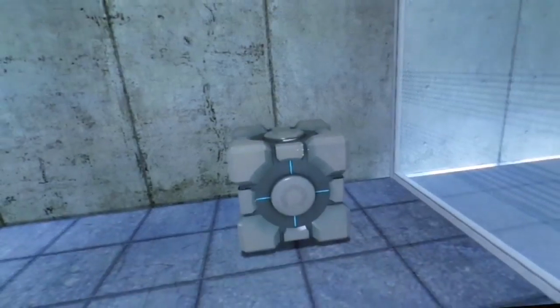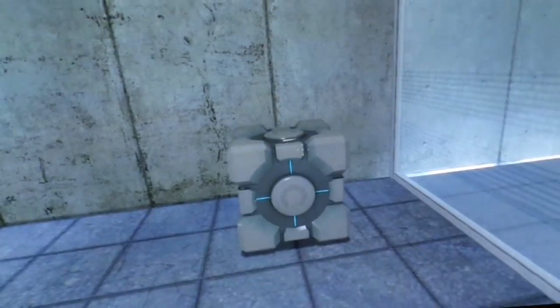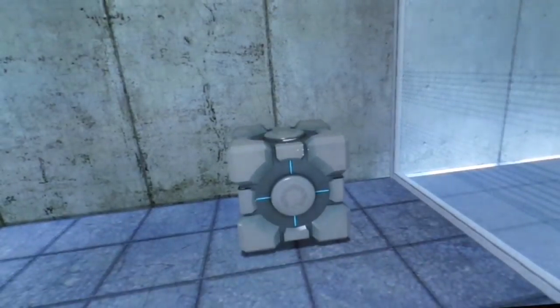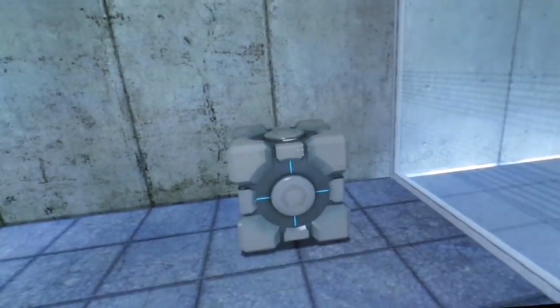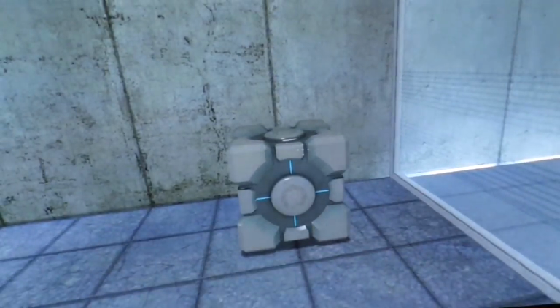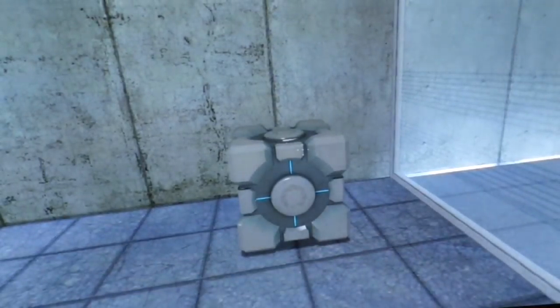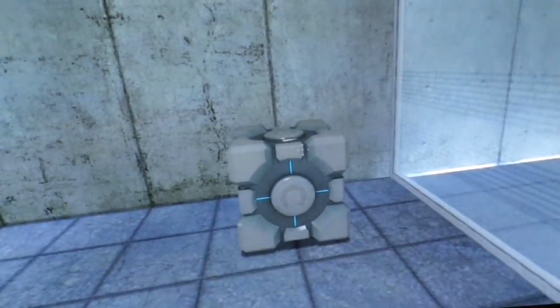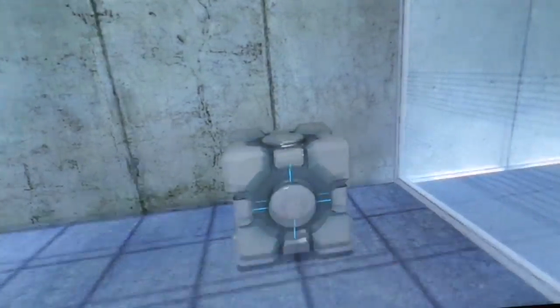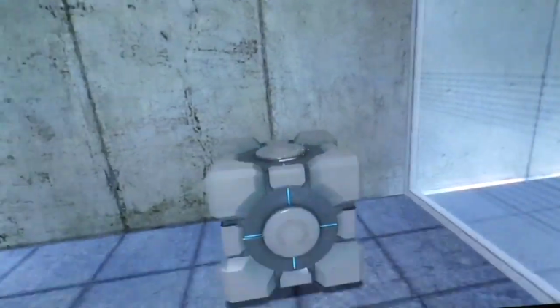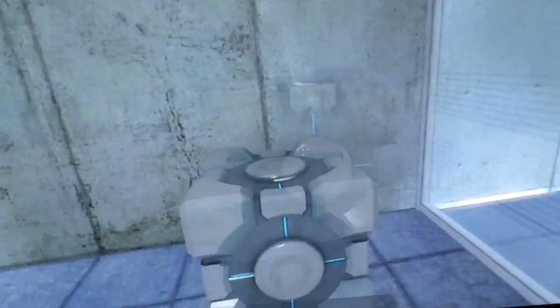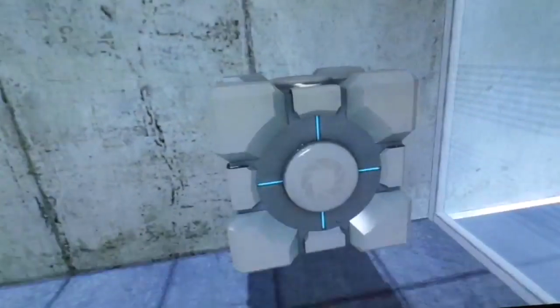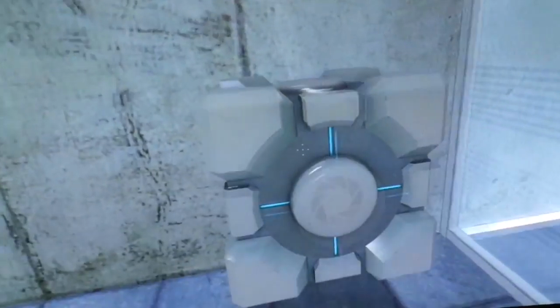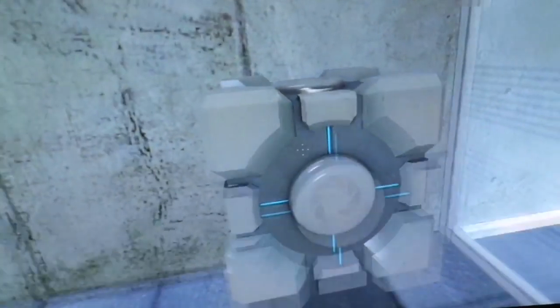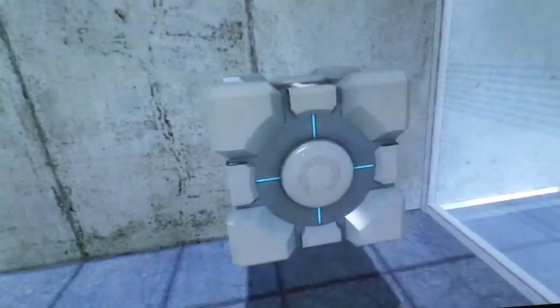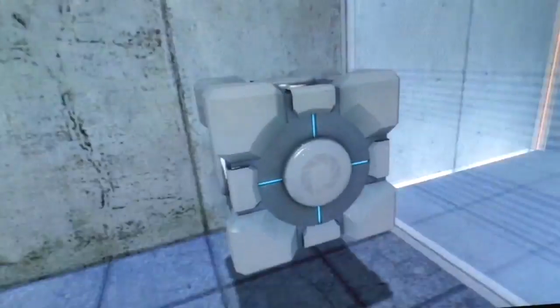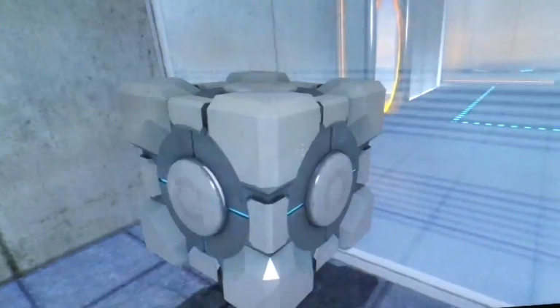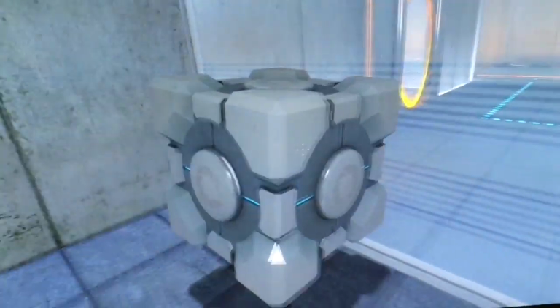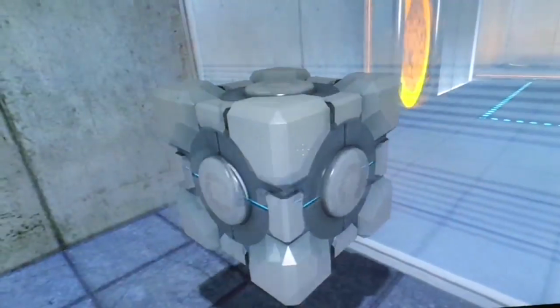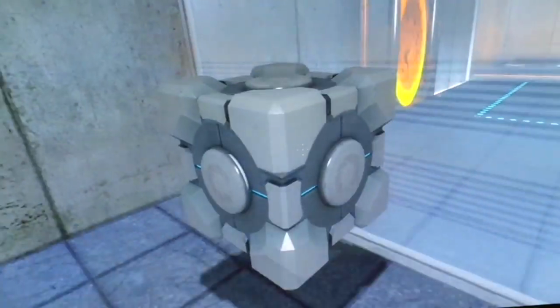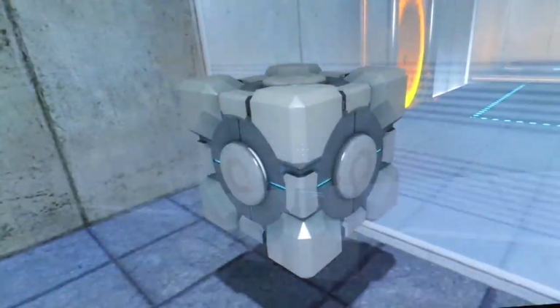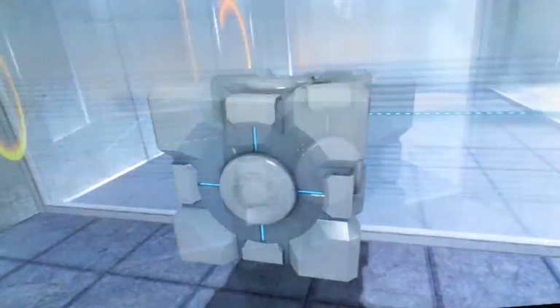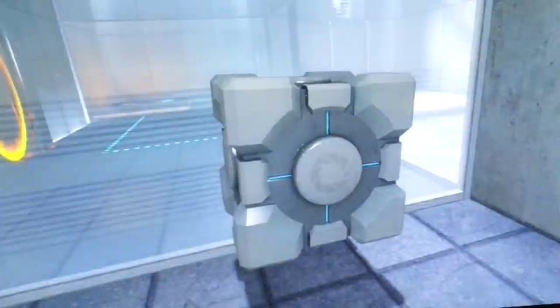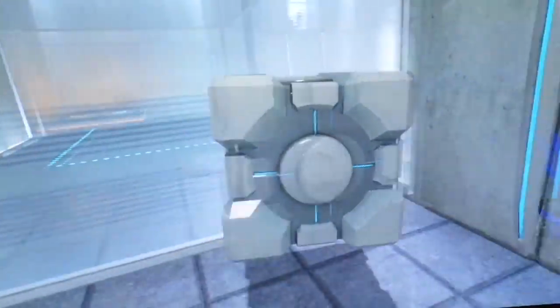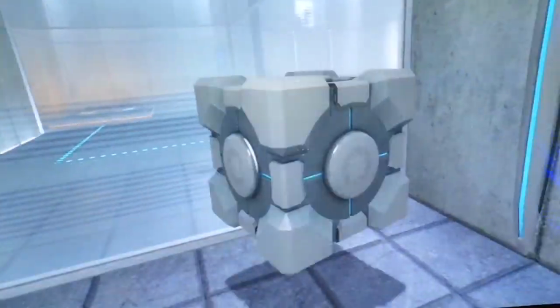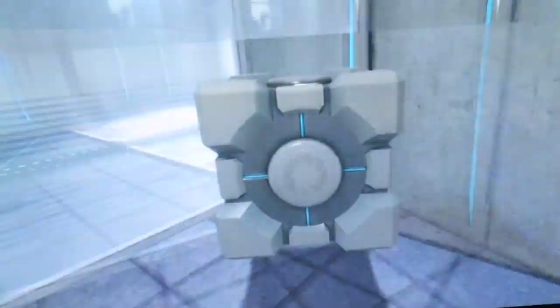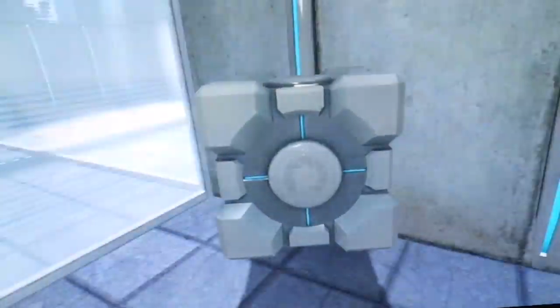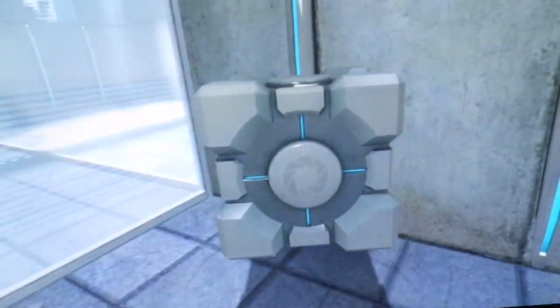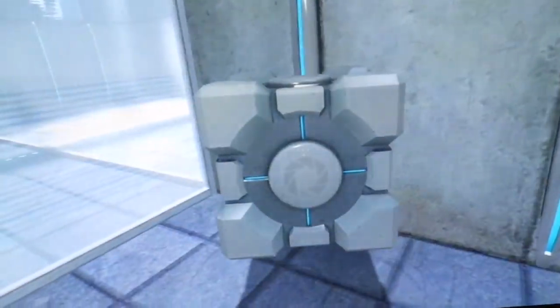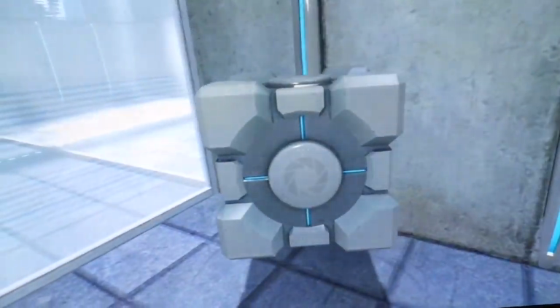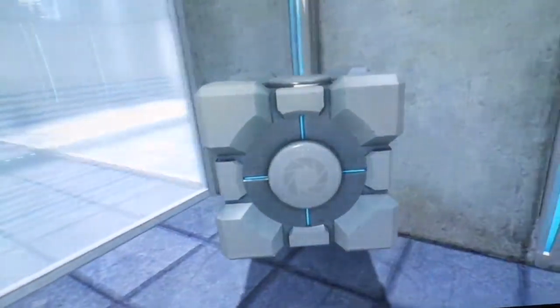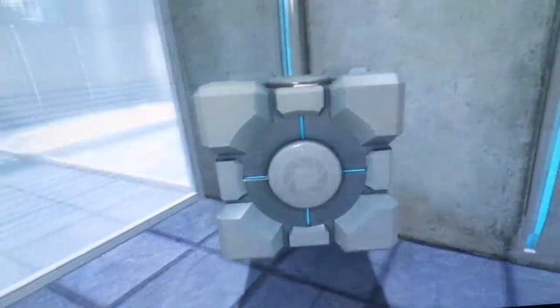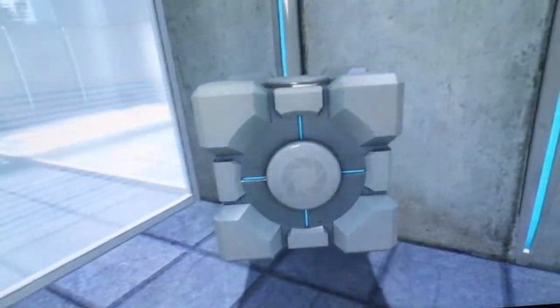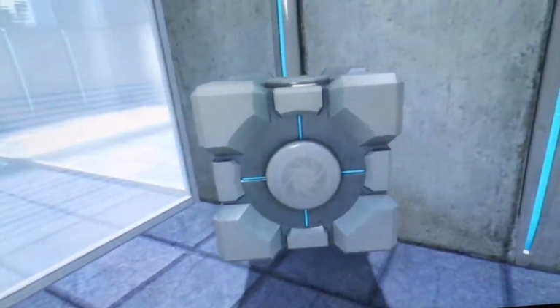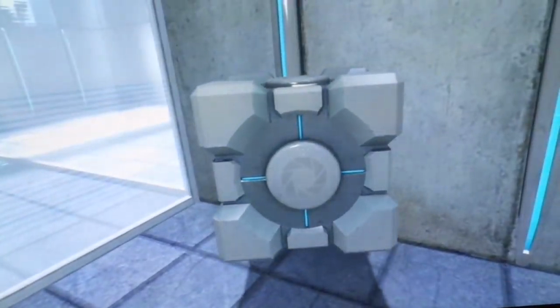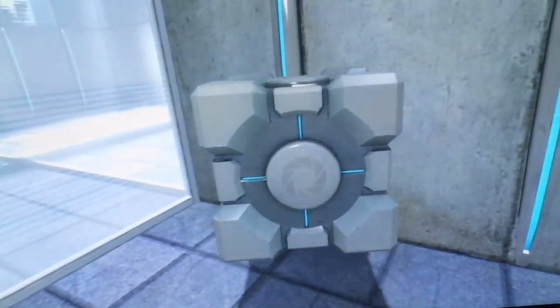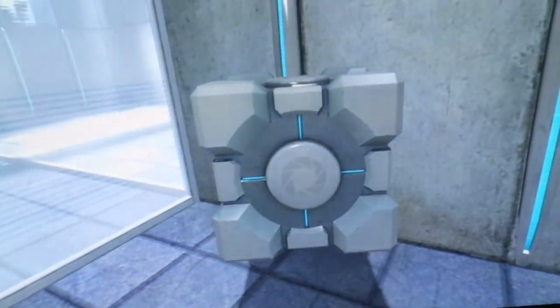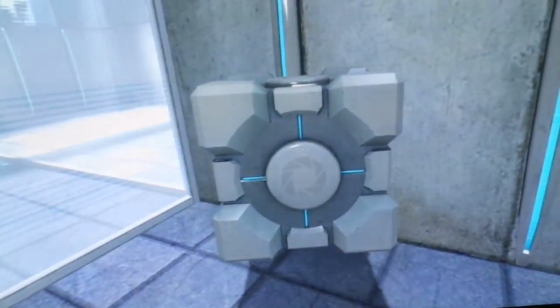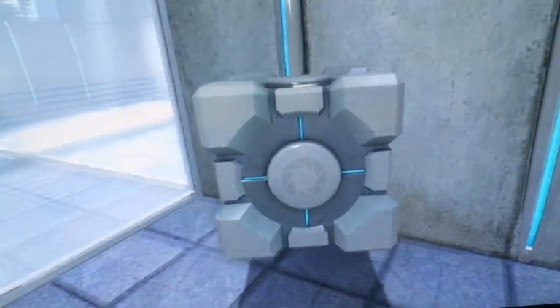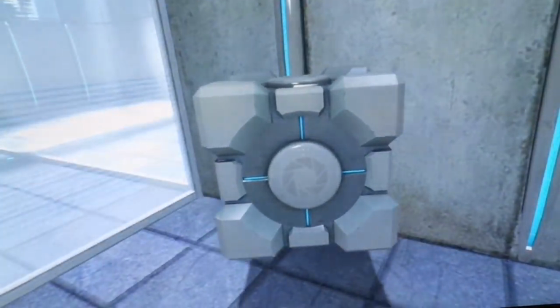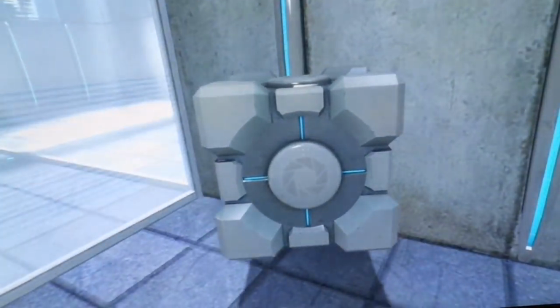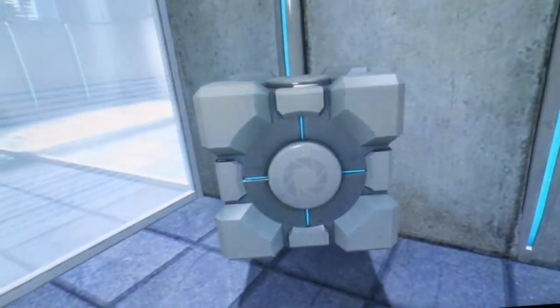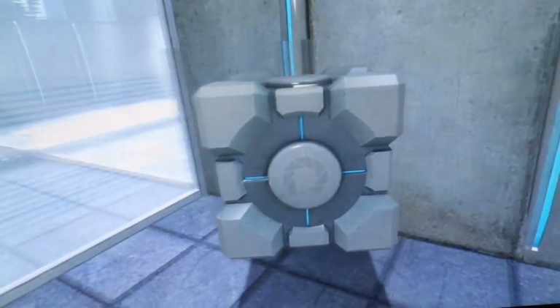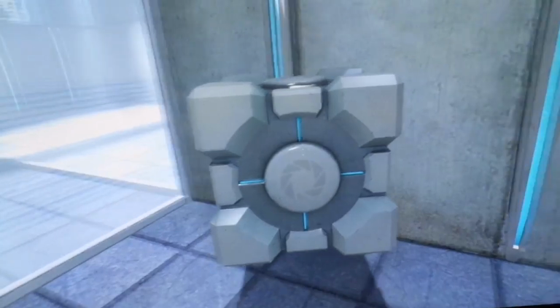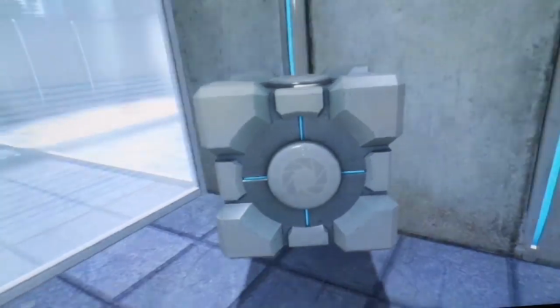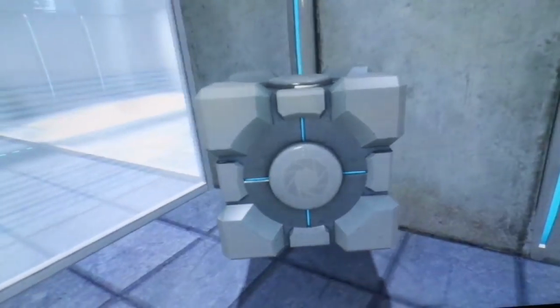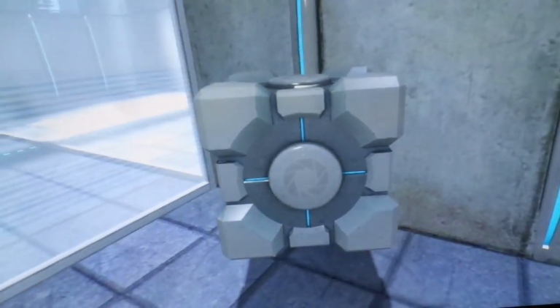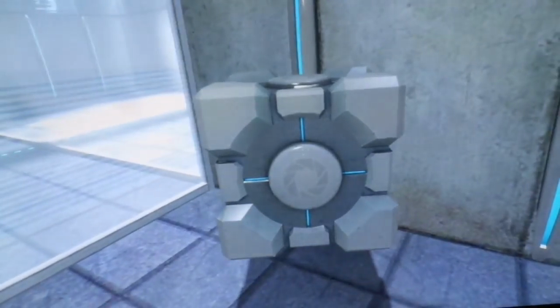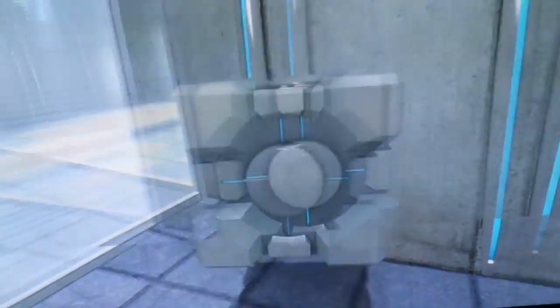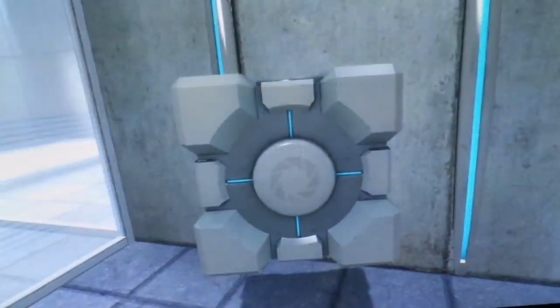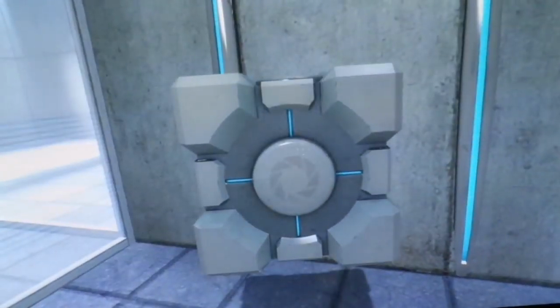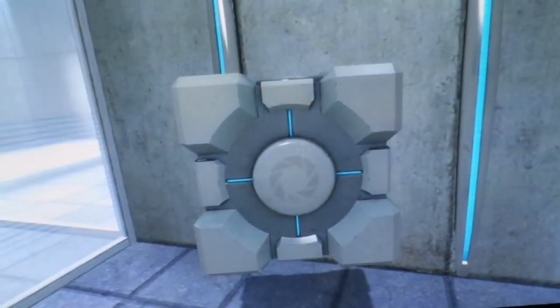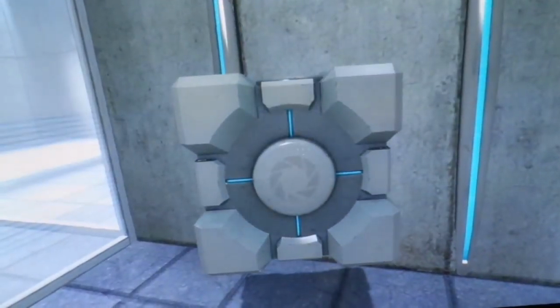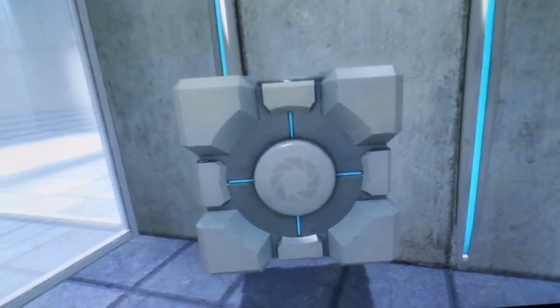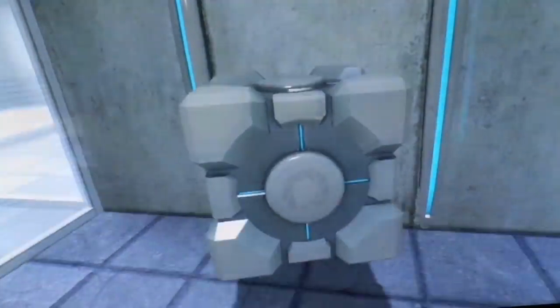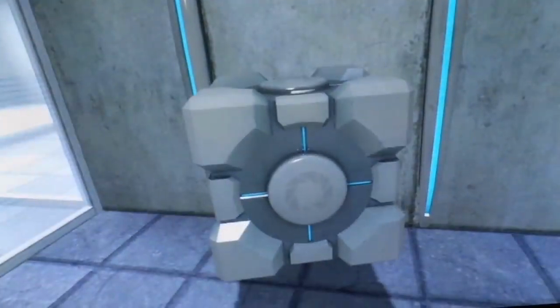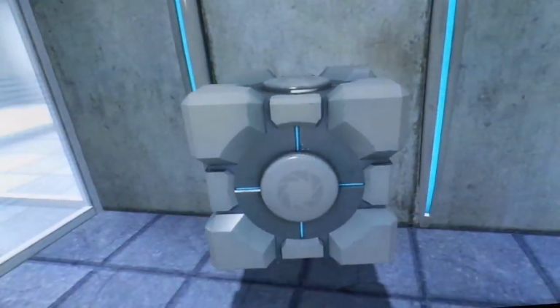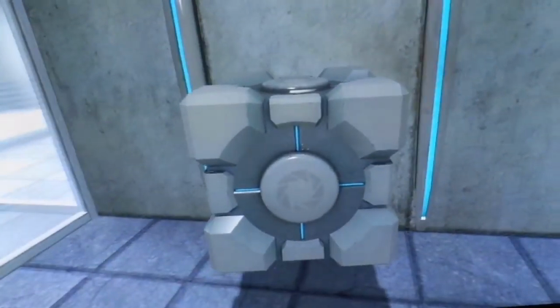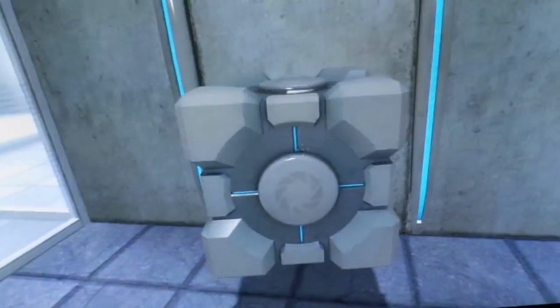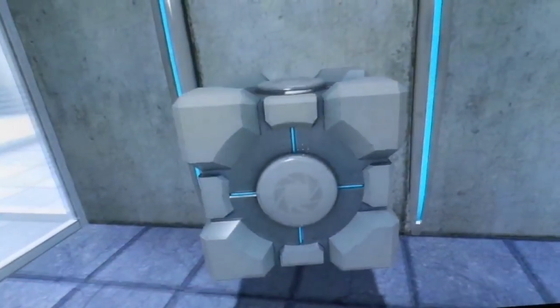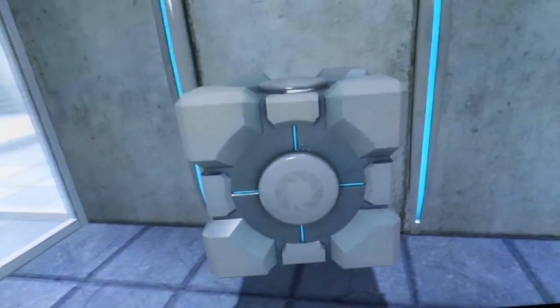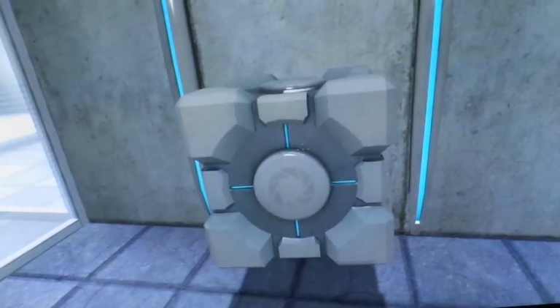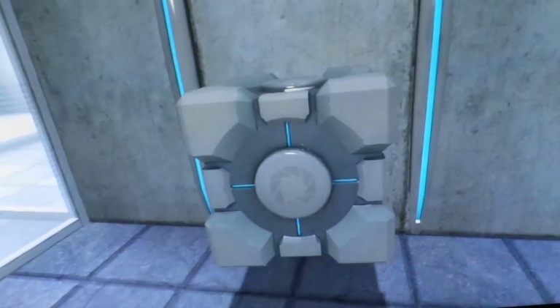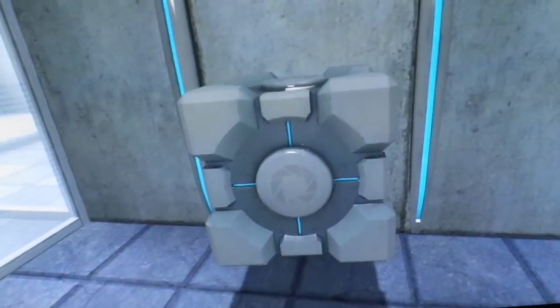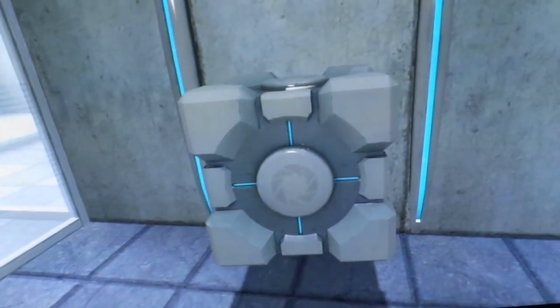So there are 19 chambers, this is the first one. Please place the weighted storage cube on the 1500 megawatt Aperture Science heavy duty super colliding super button. I just saw it, I don't know what it is.